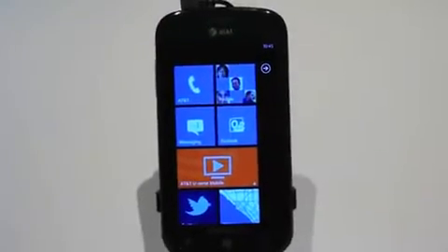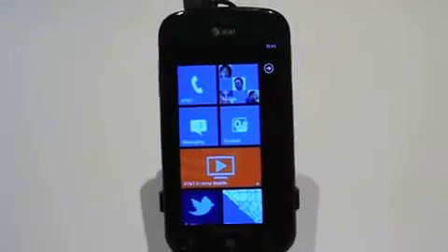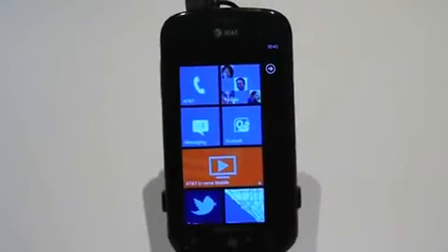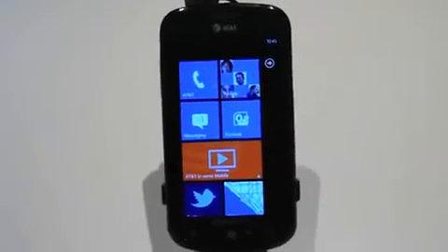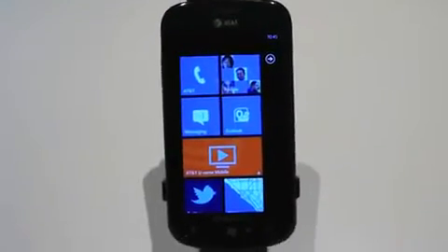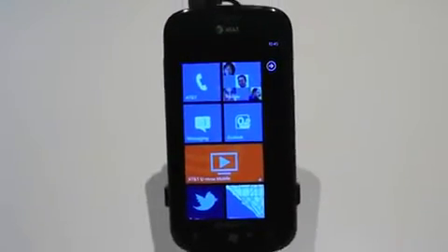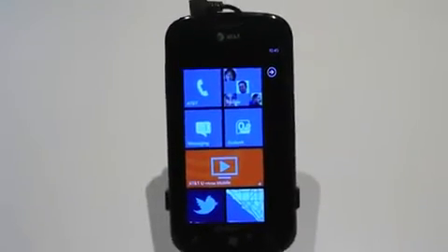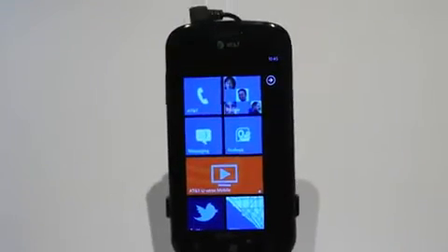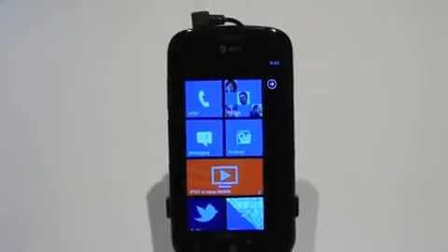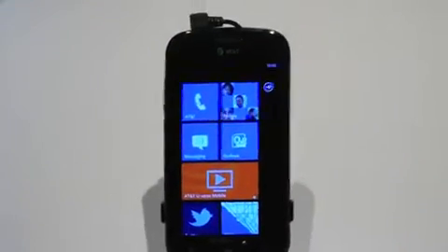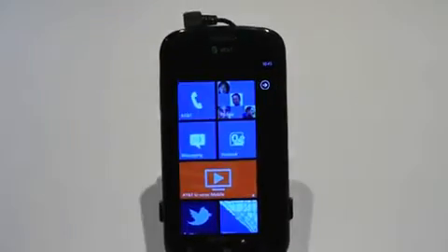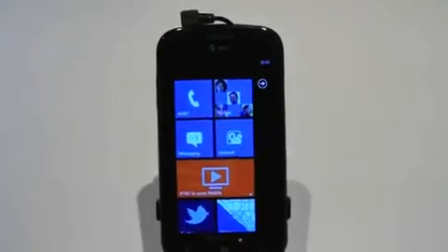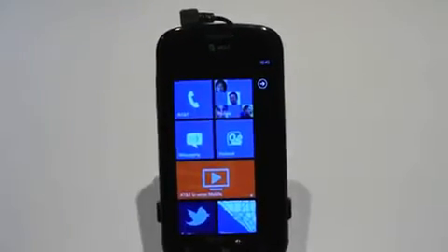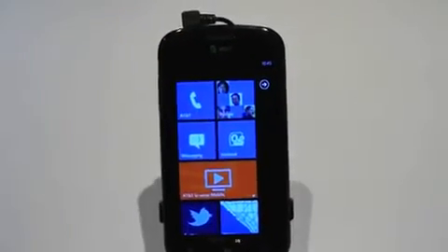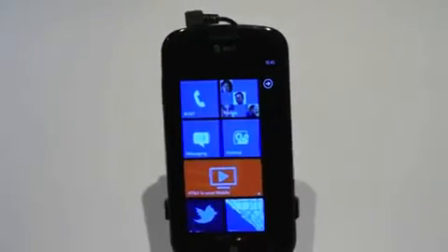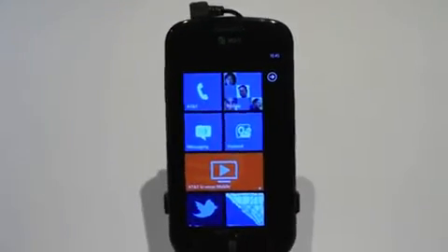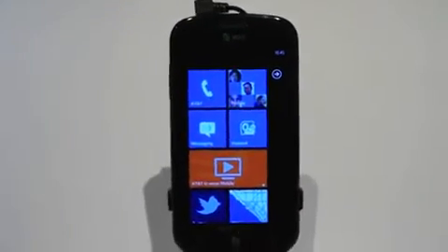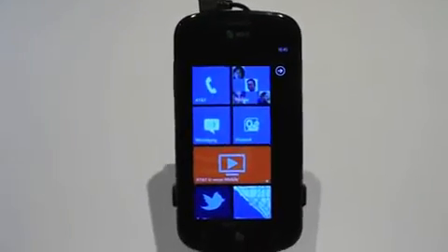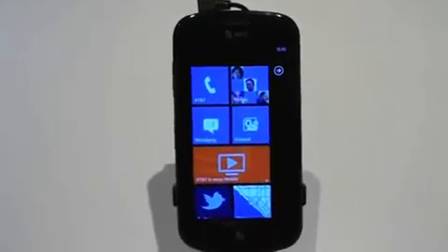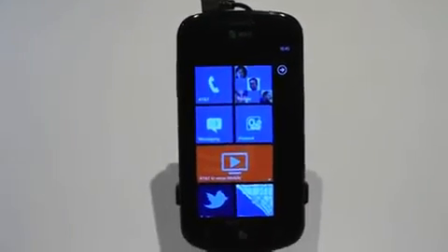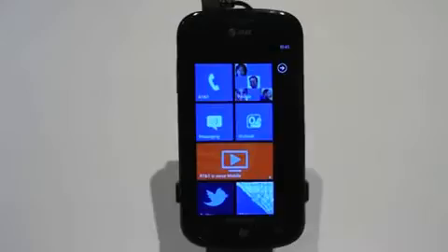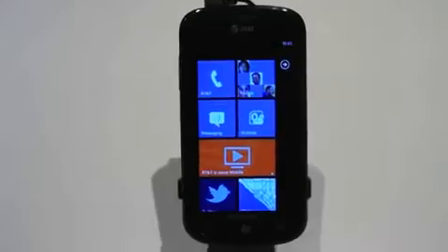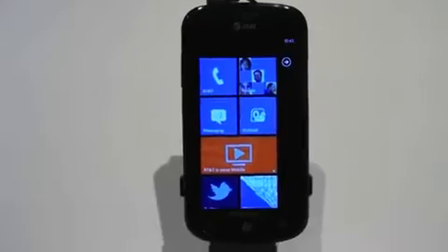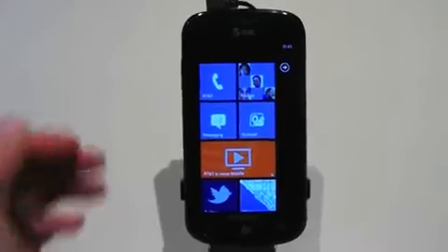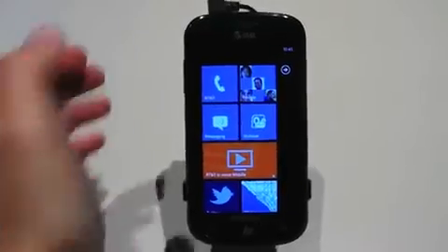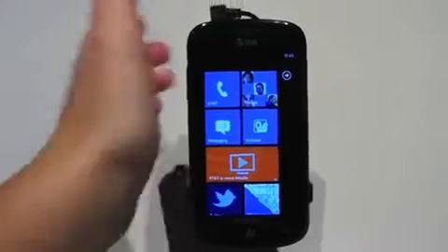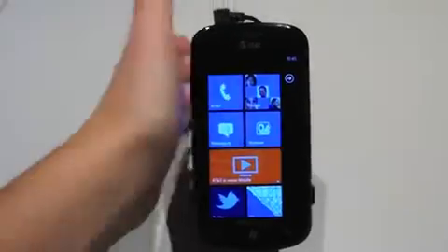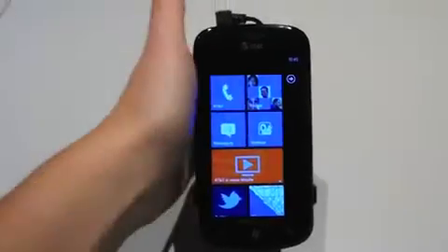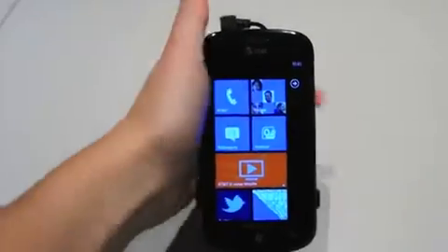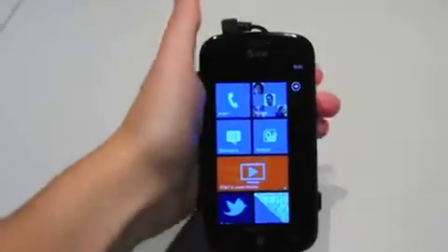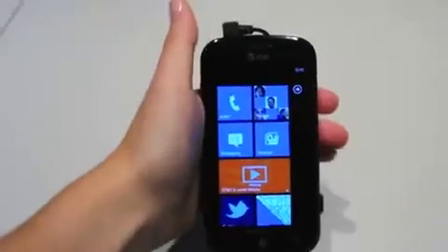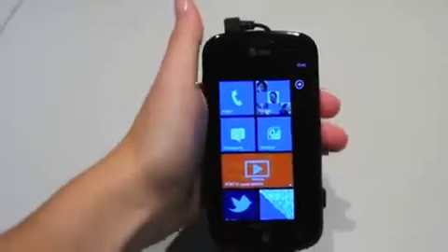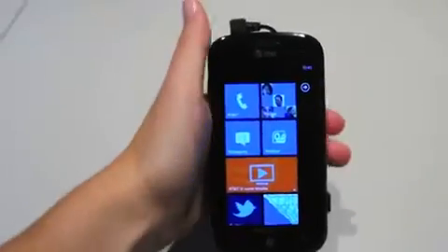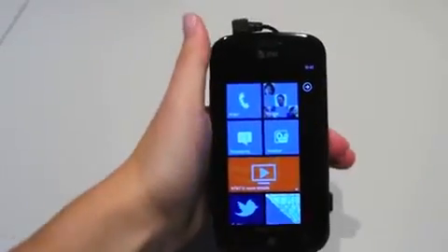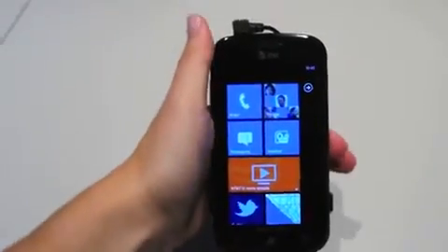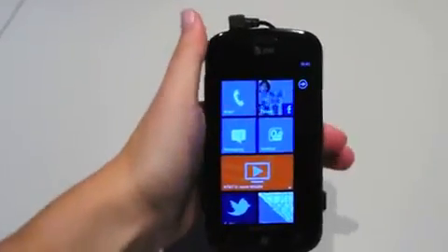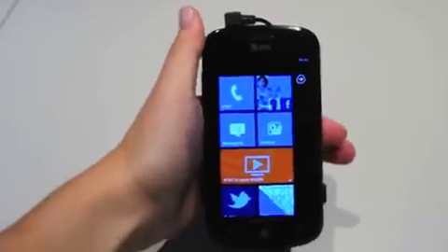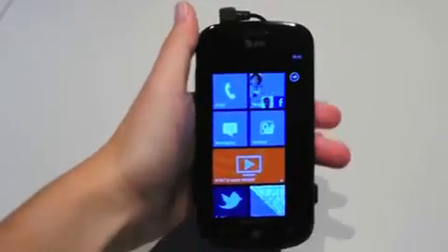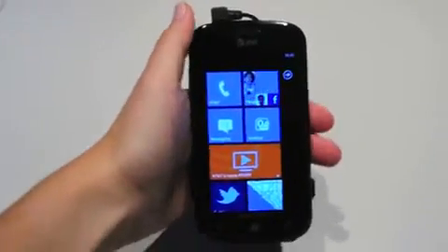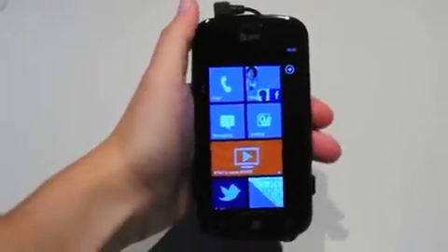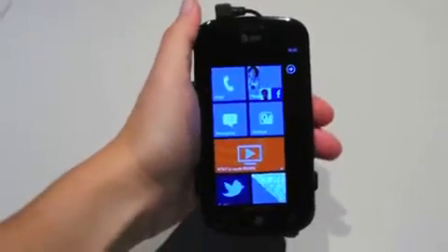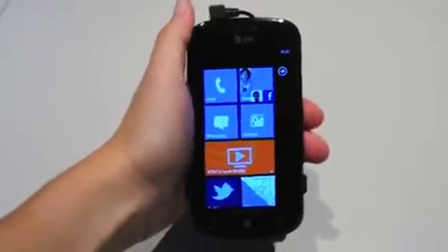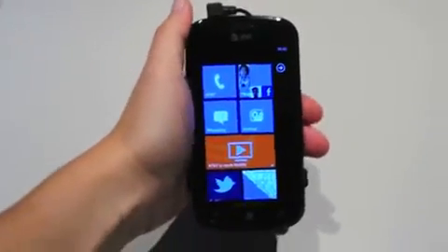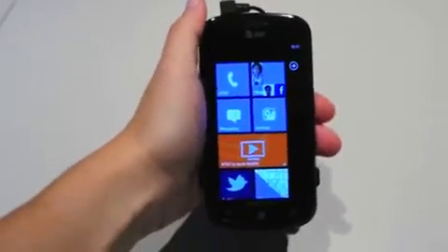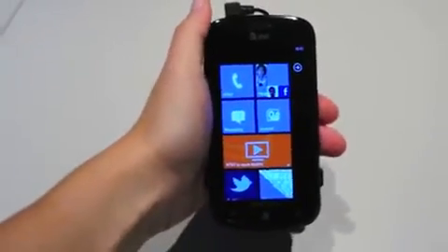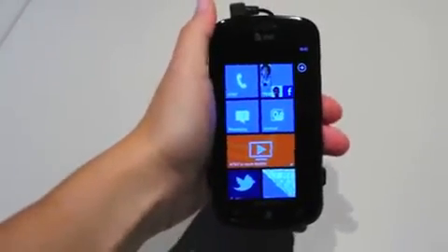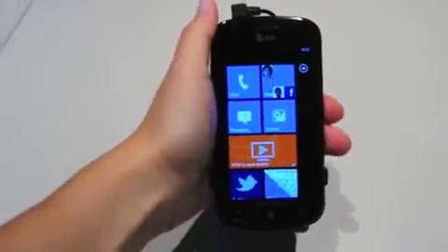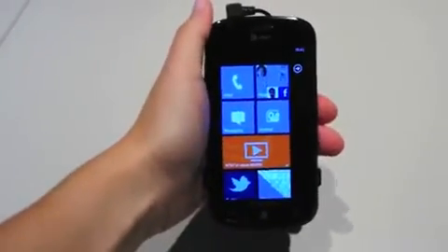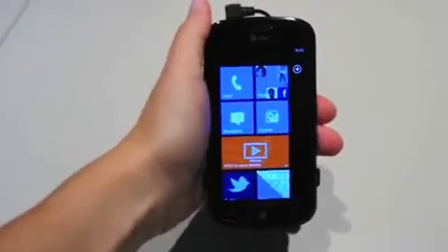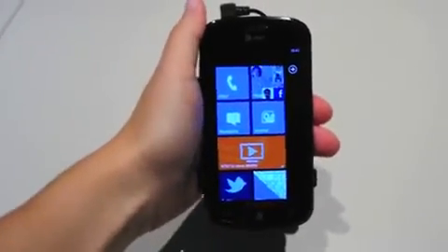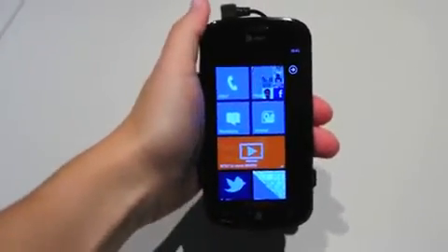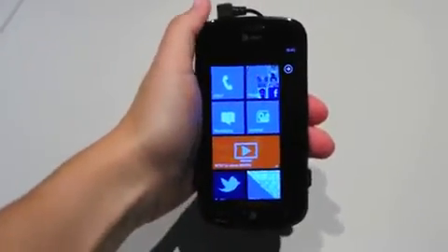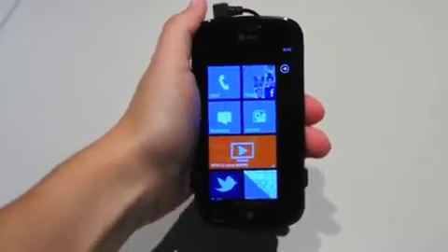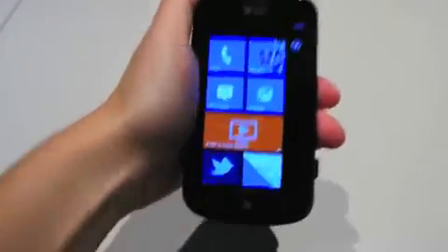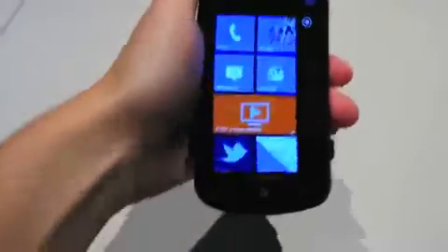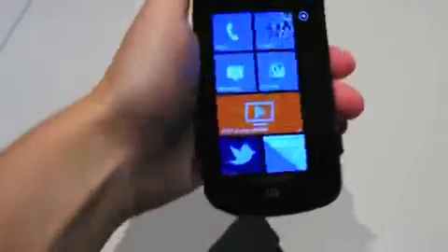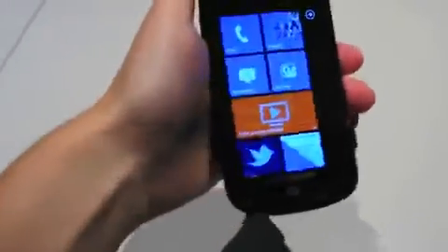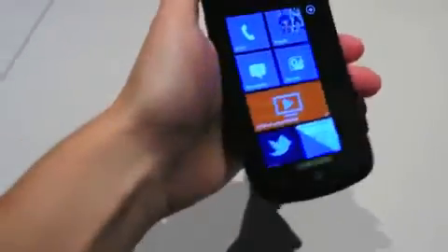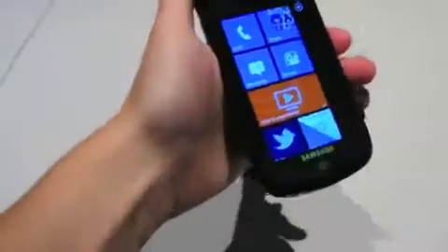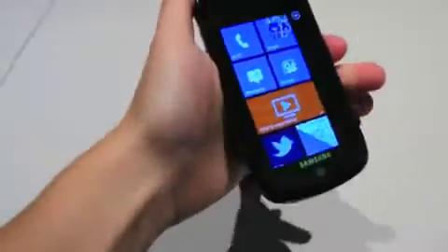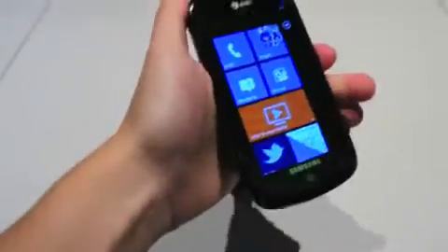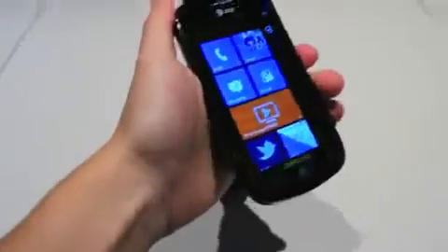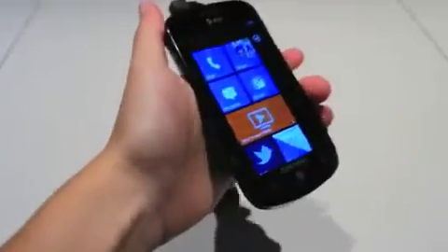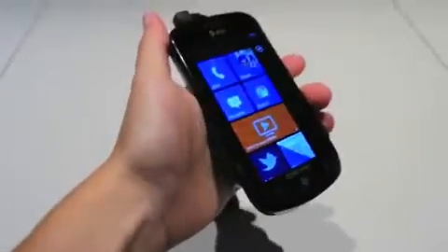Hey guys, this is Joanna with Engadget and I'm here at the Windows Phone 7 launch event looking at the Samsung Focus.